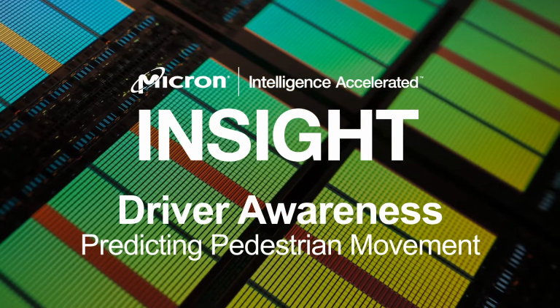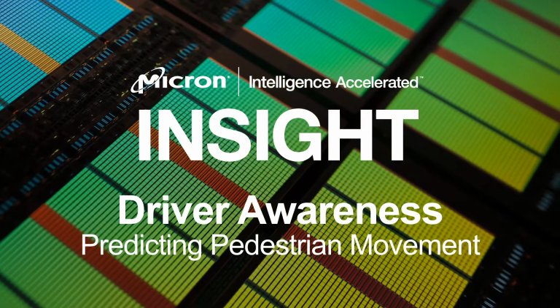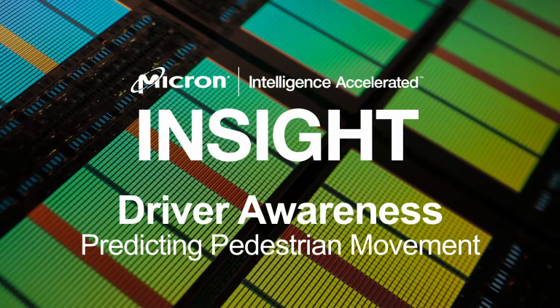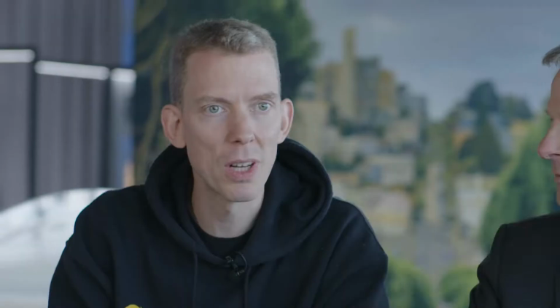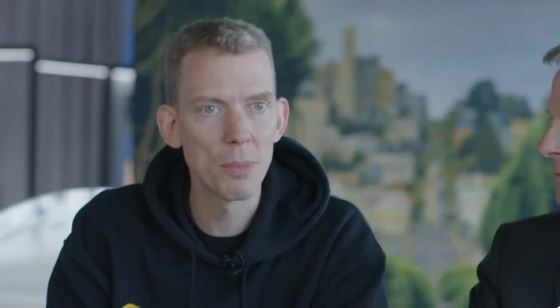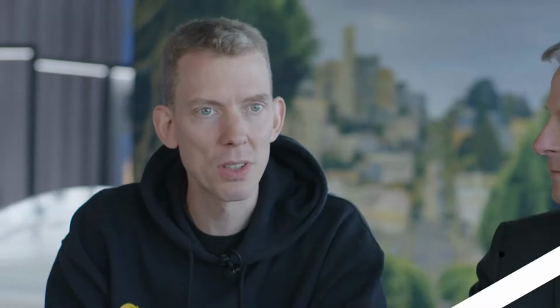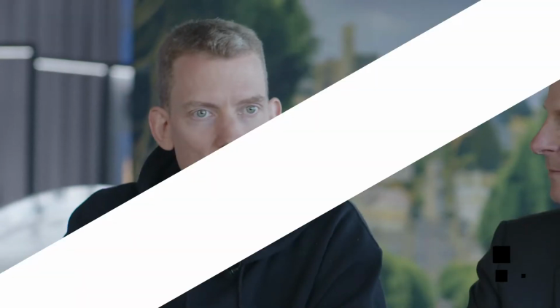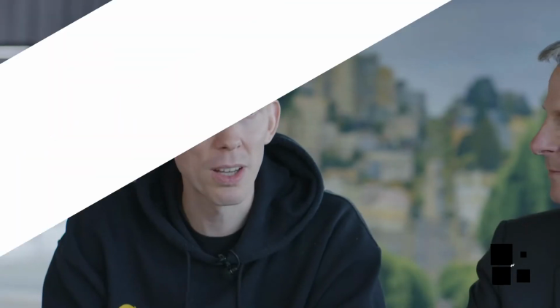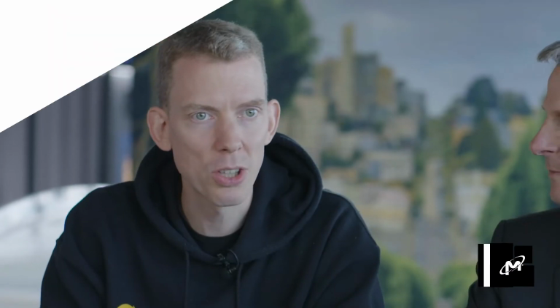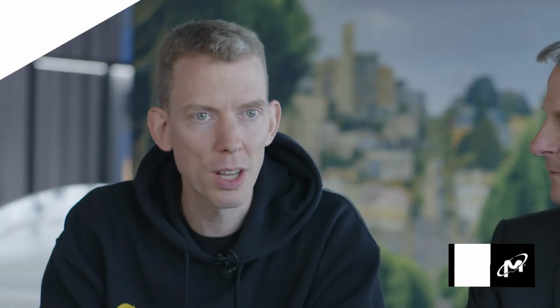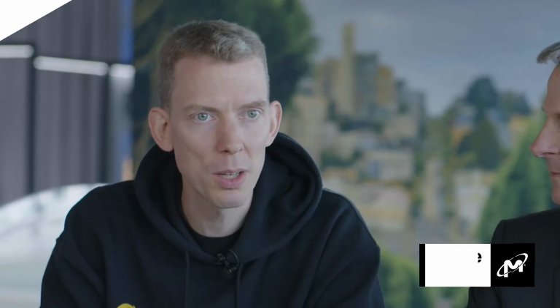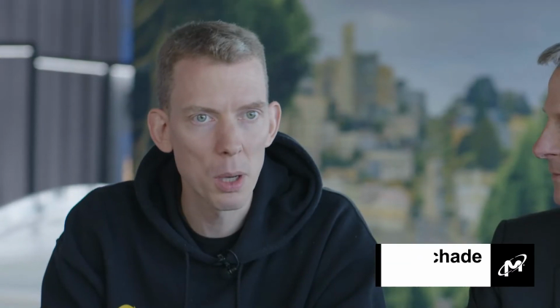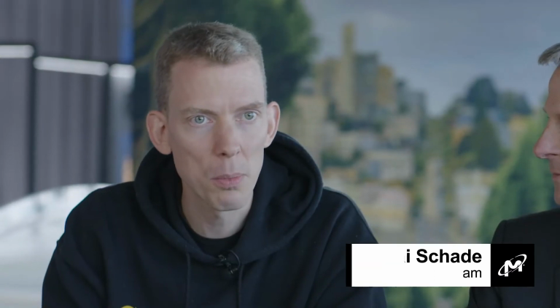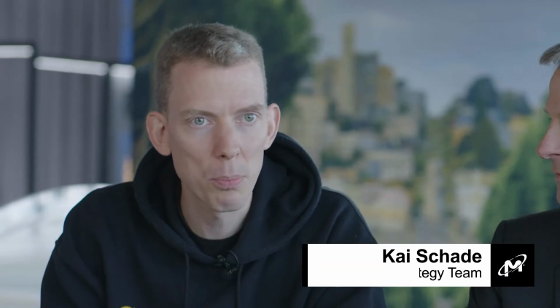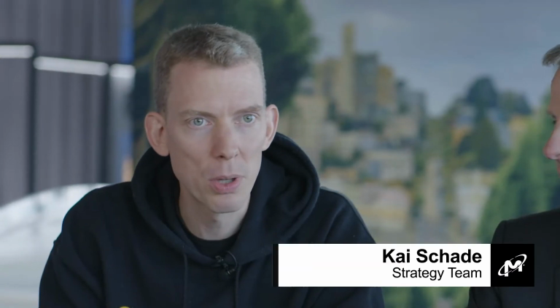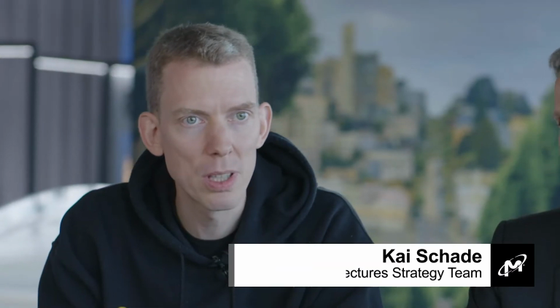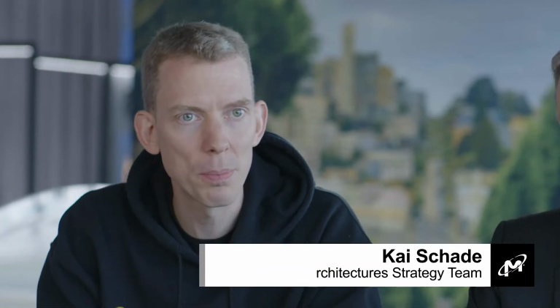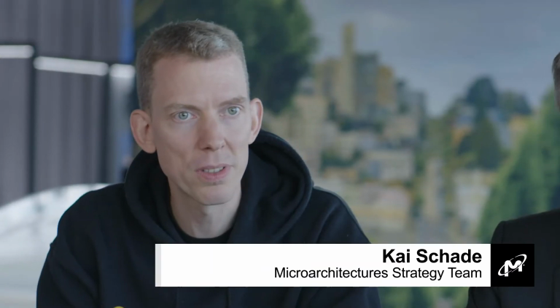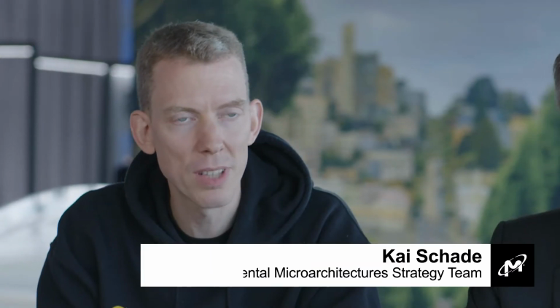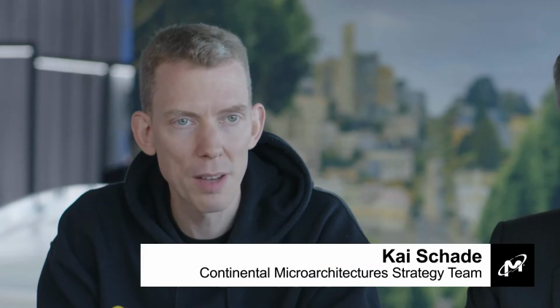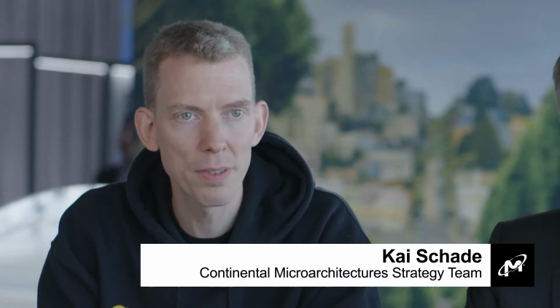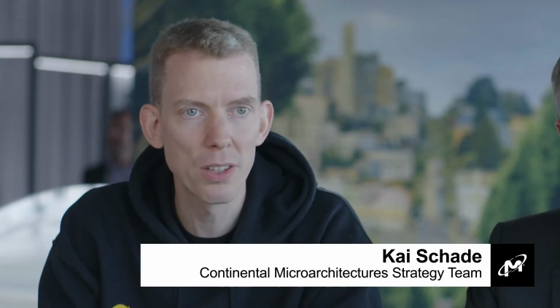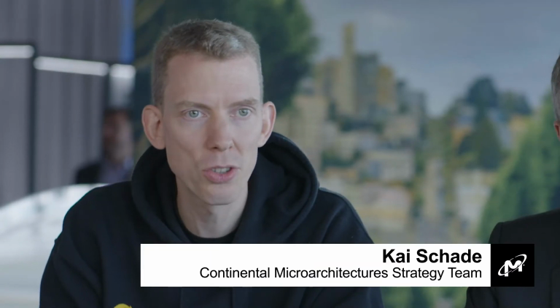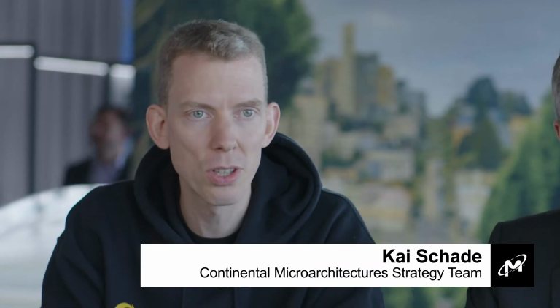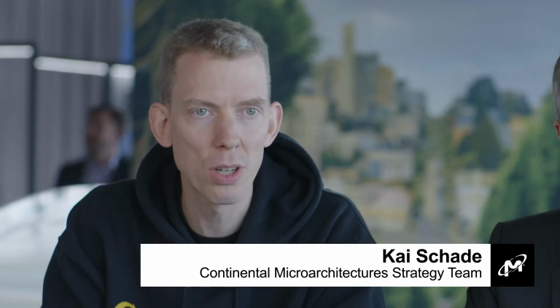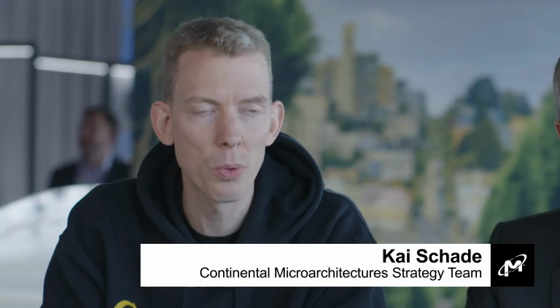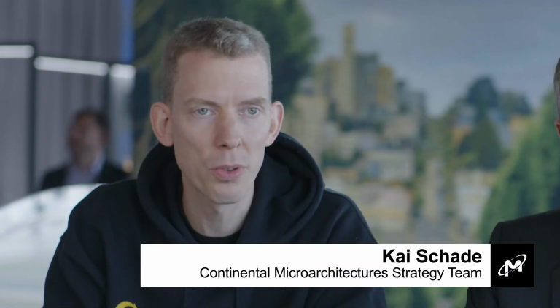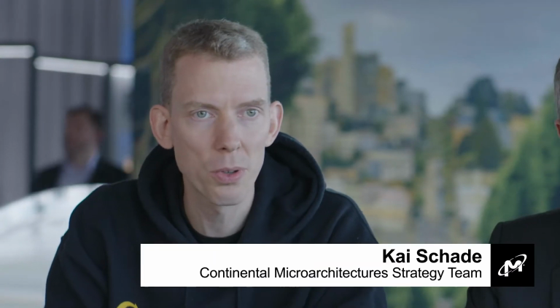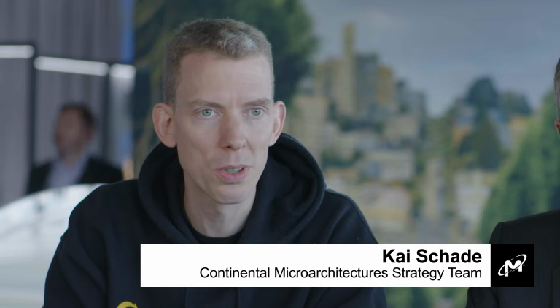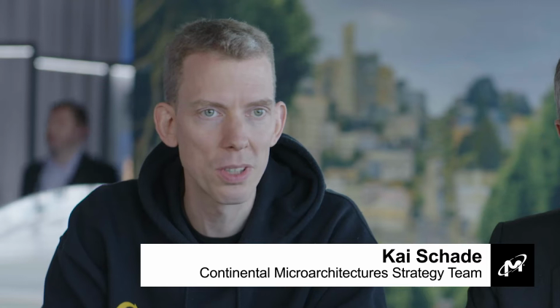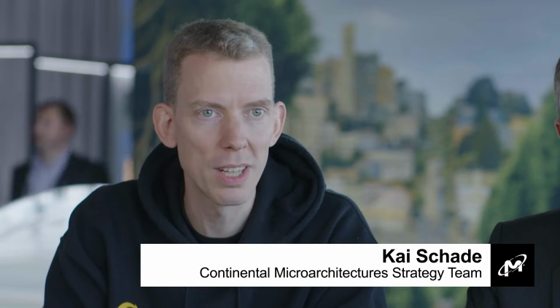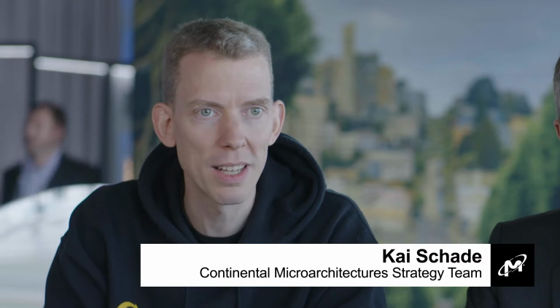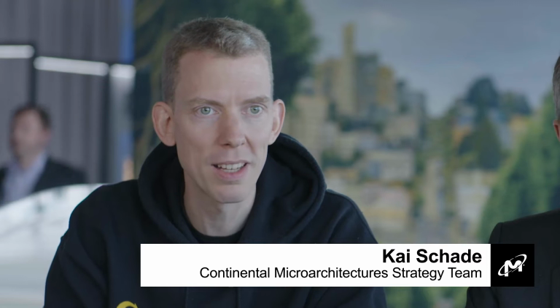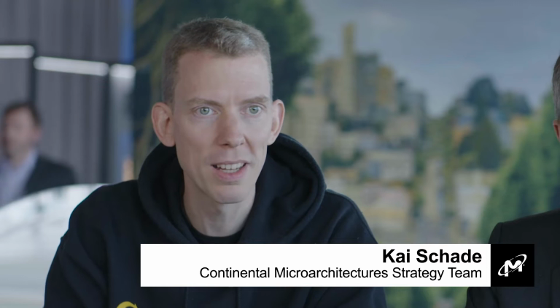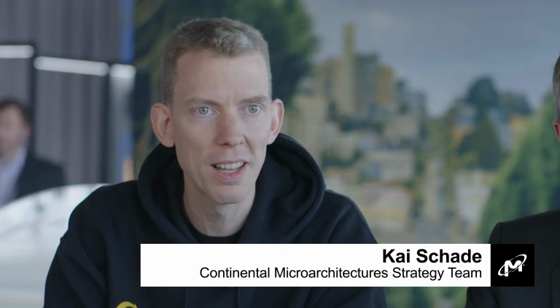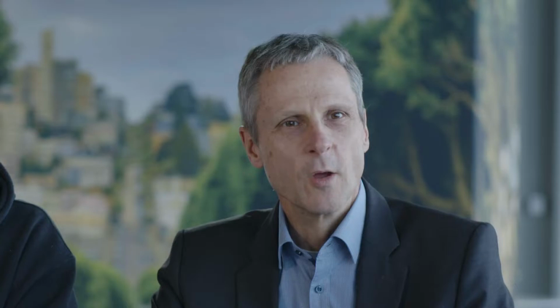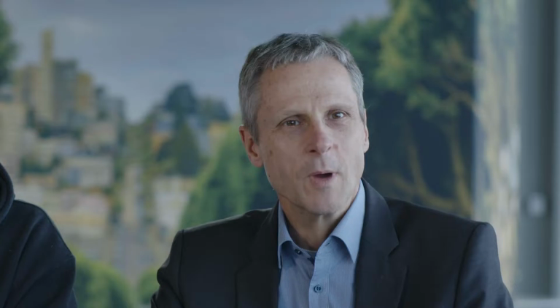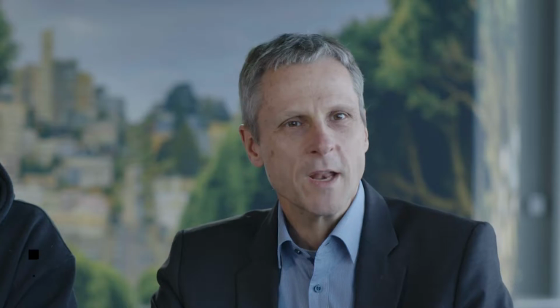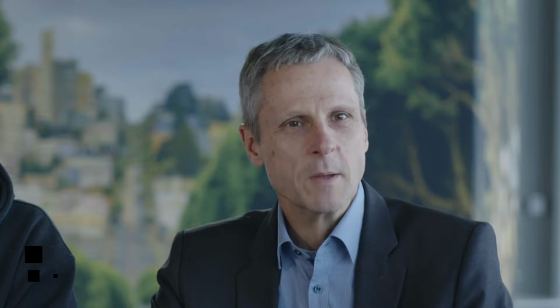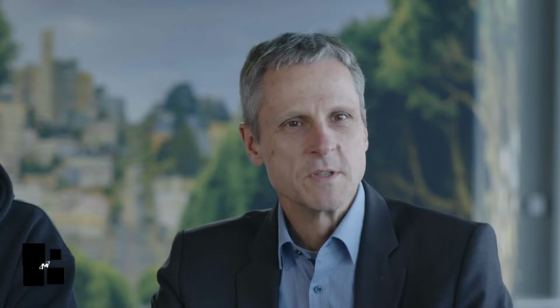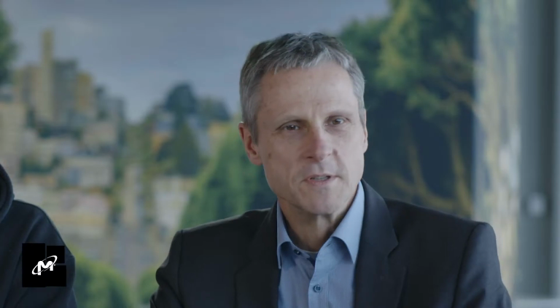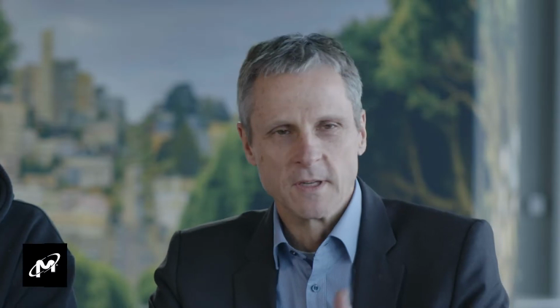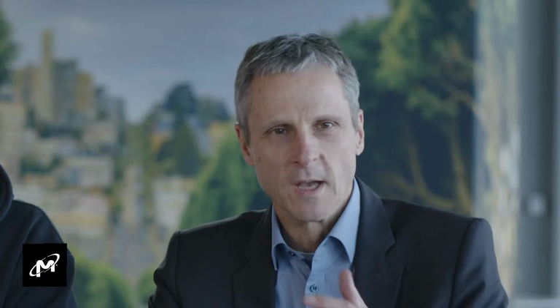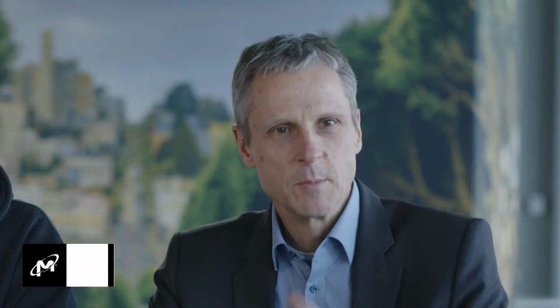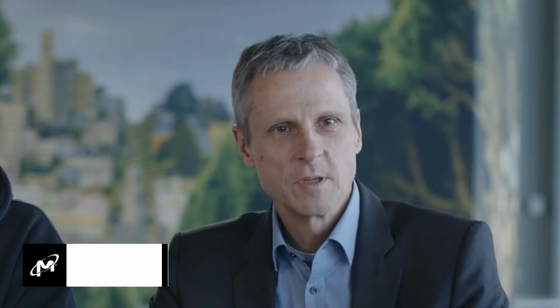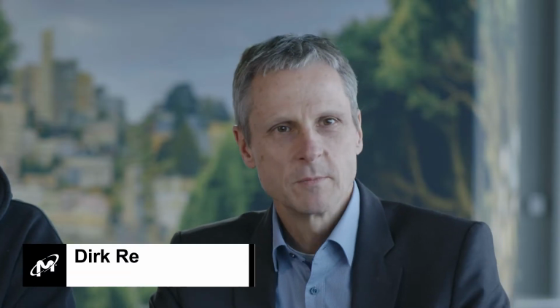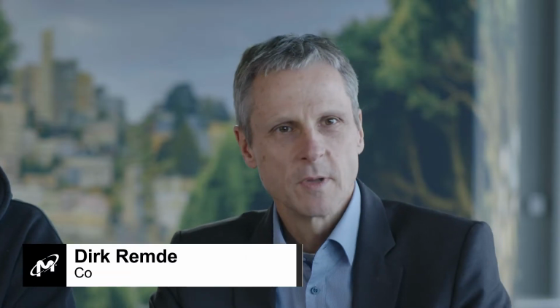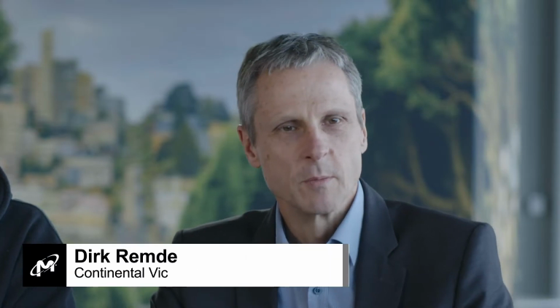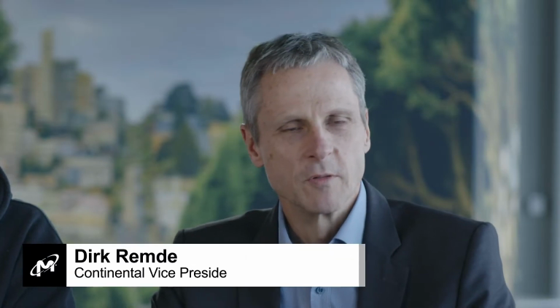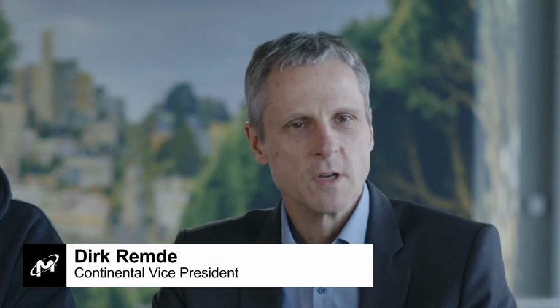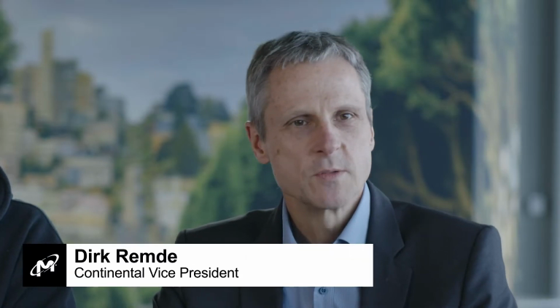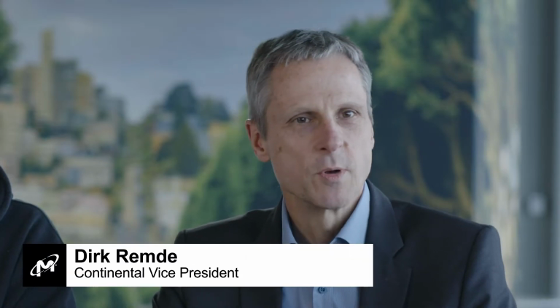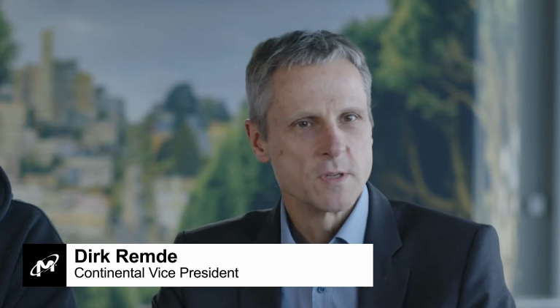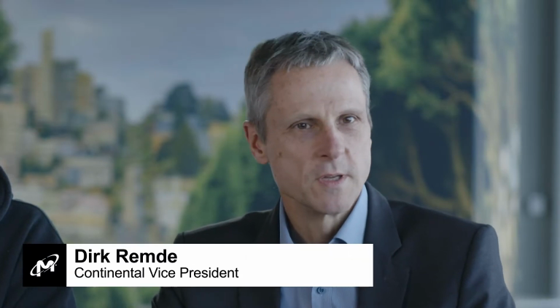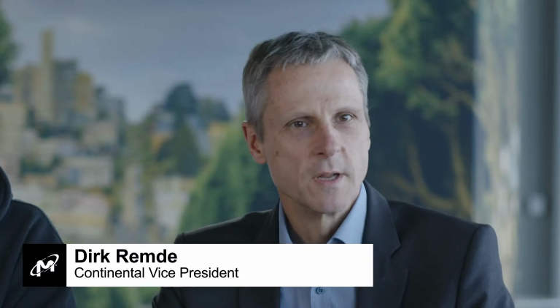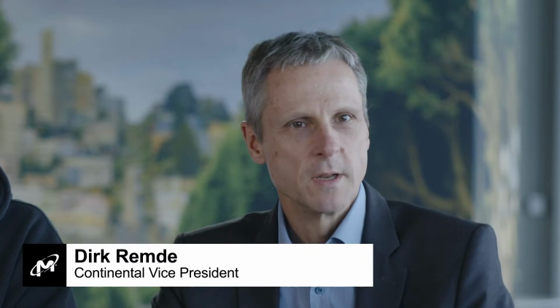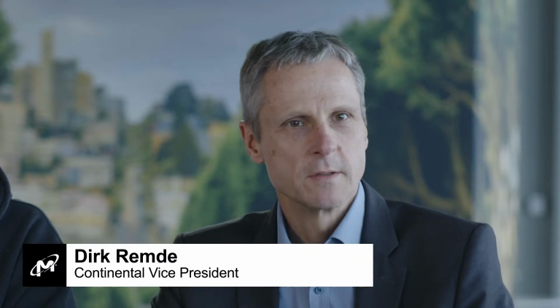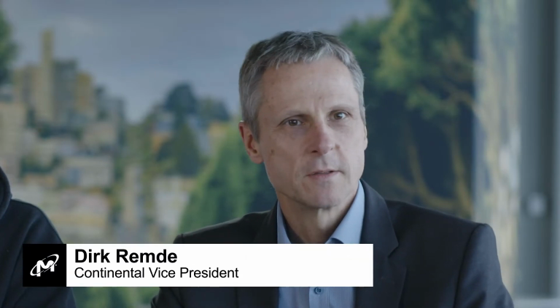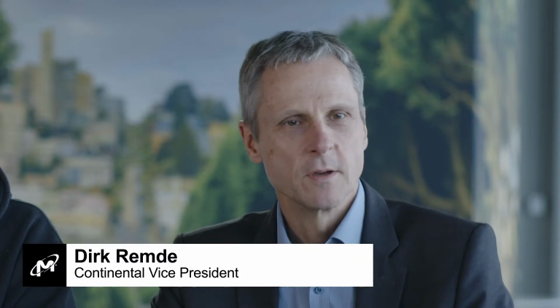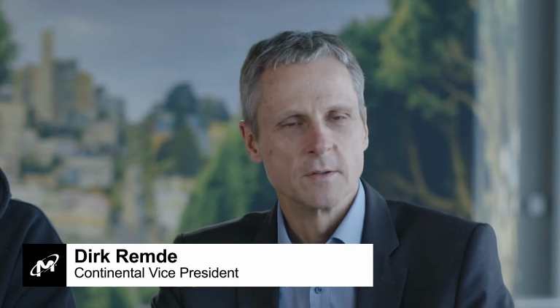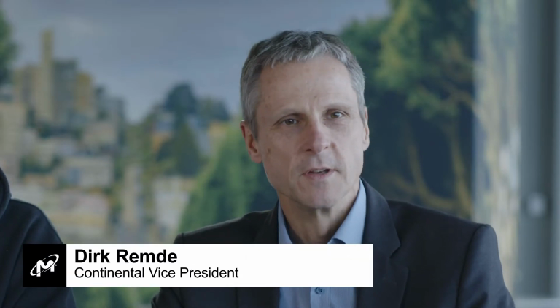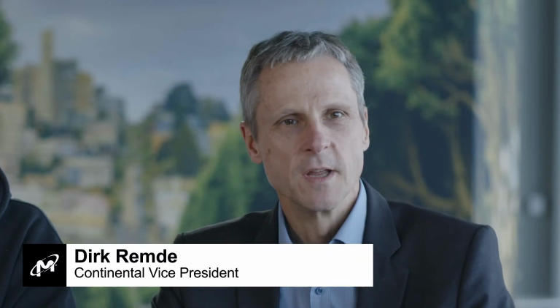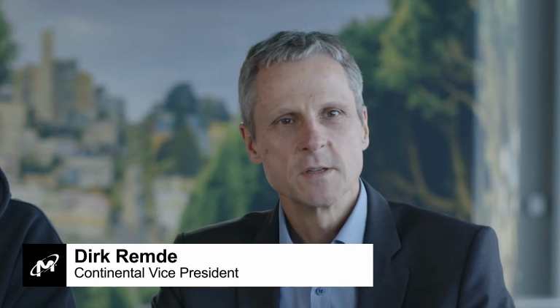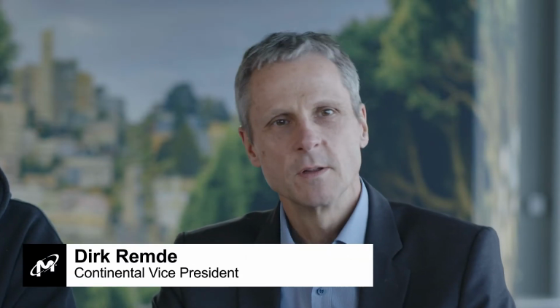My name is Kai Sheet. I'm a Principal Staff Engineer with Continental. My name is Dirk Ramder. I'm a Vice President at Continental.